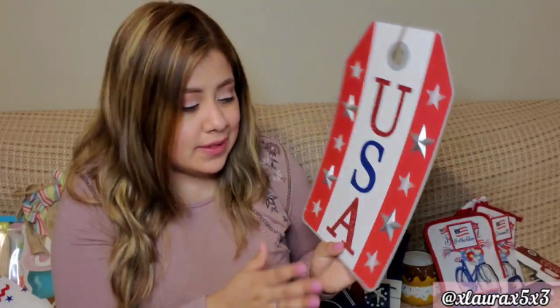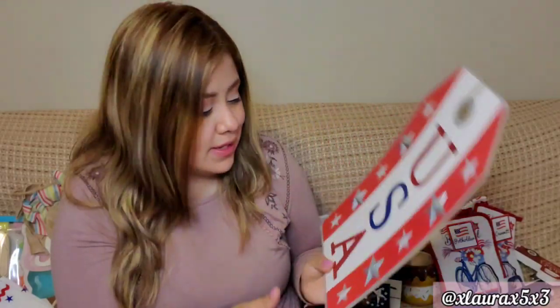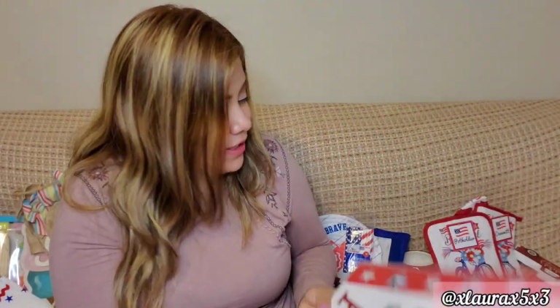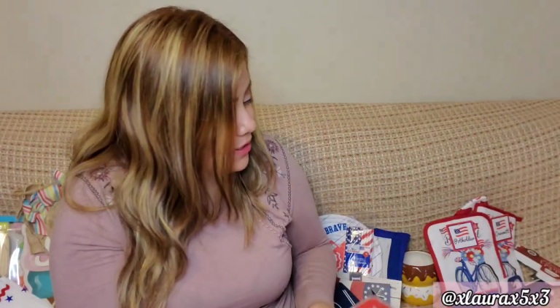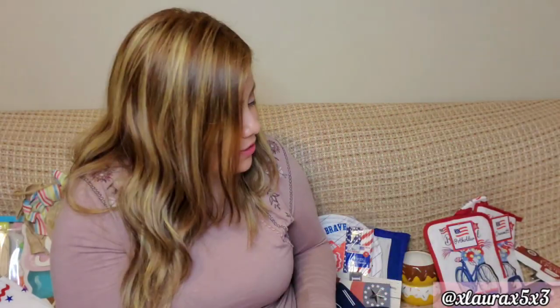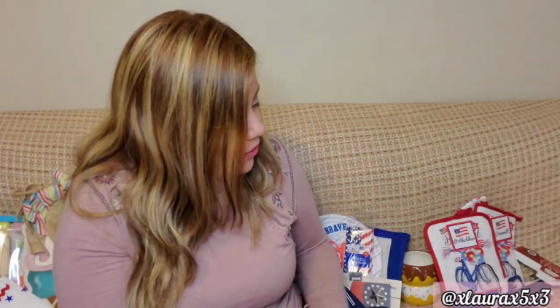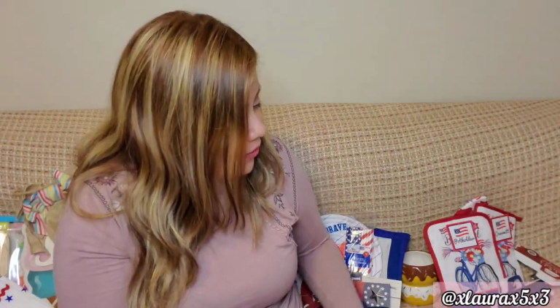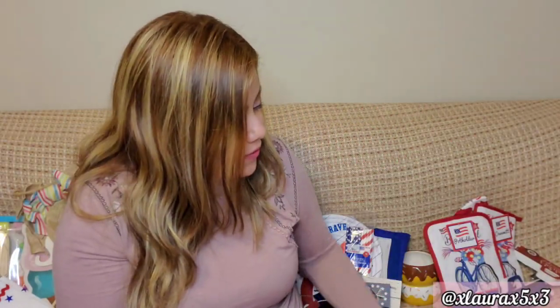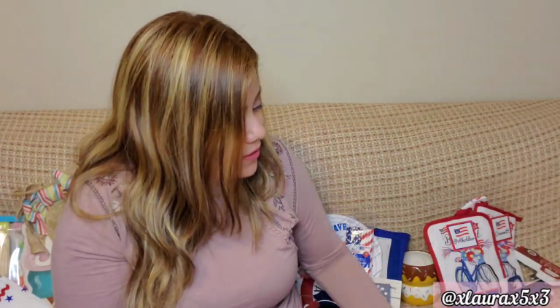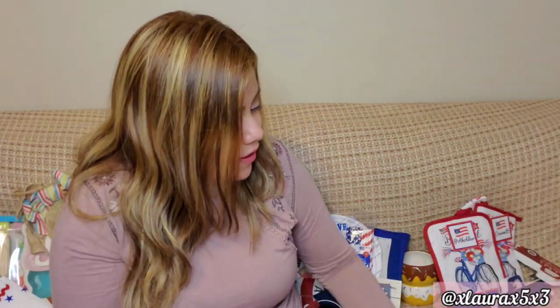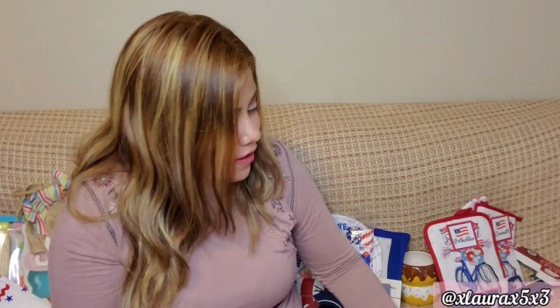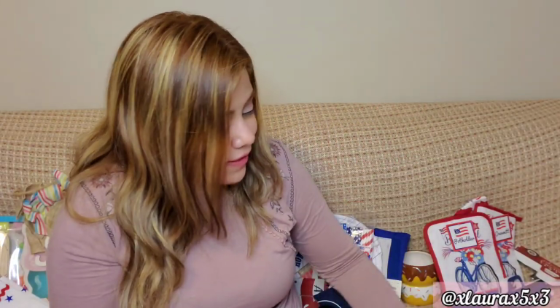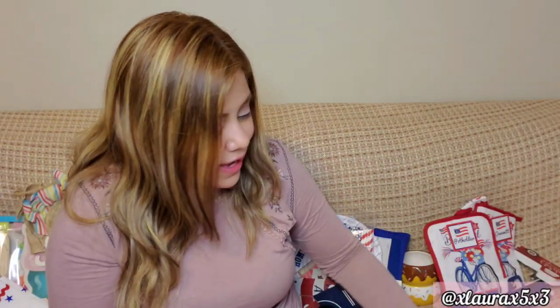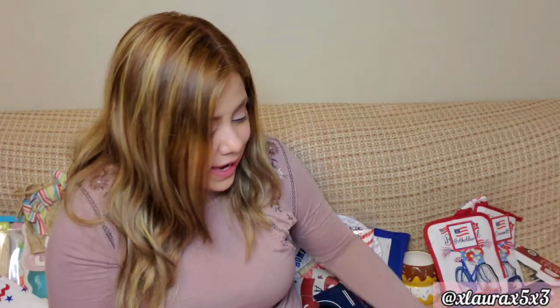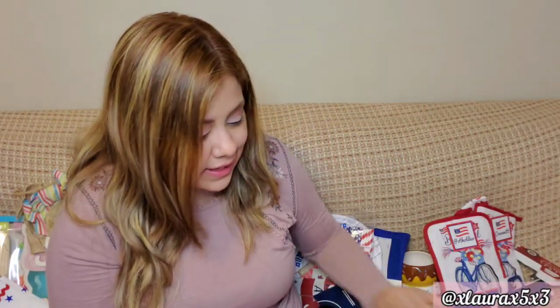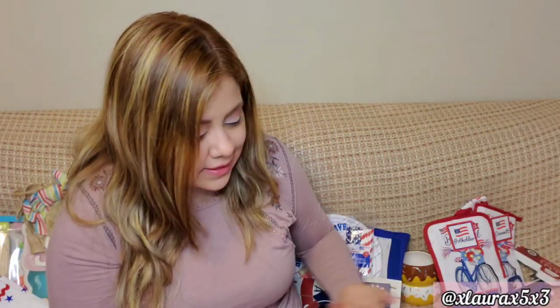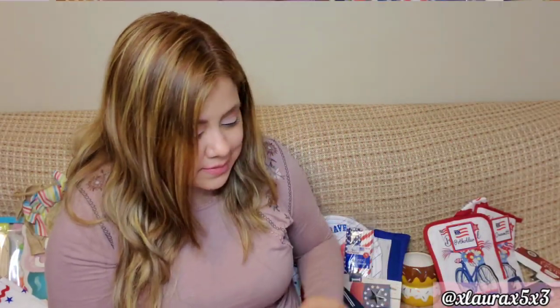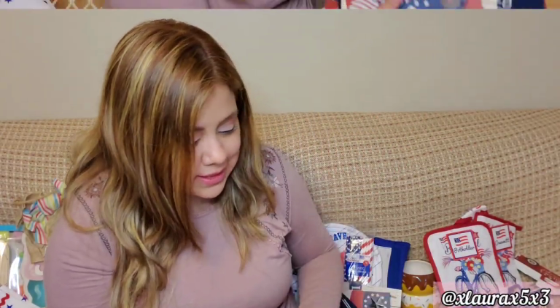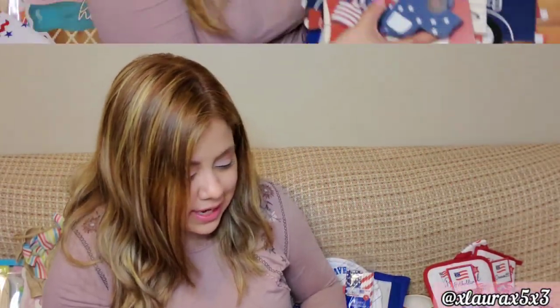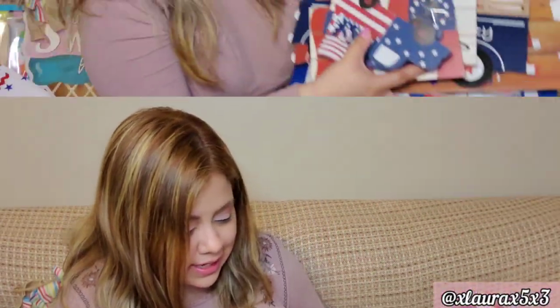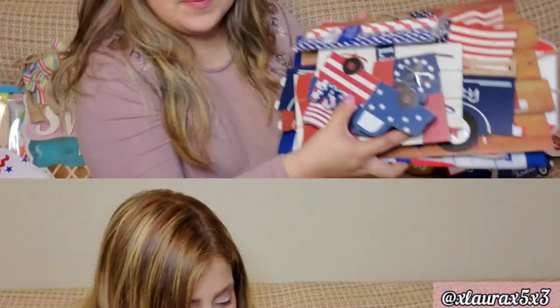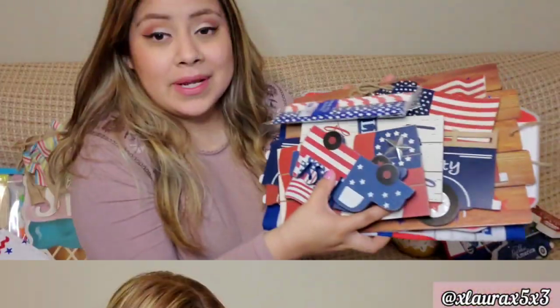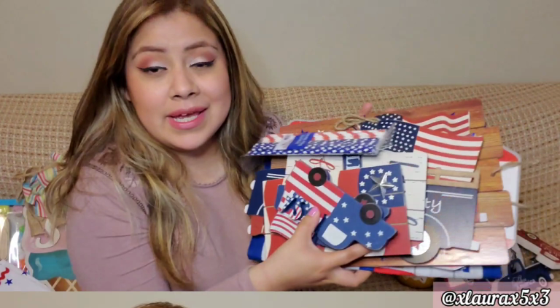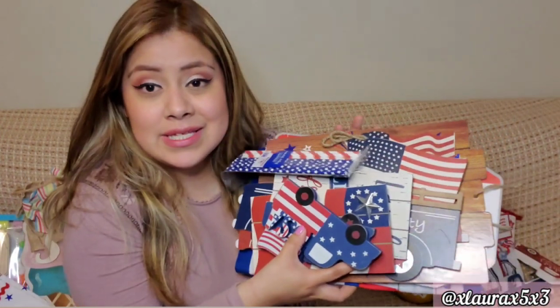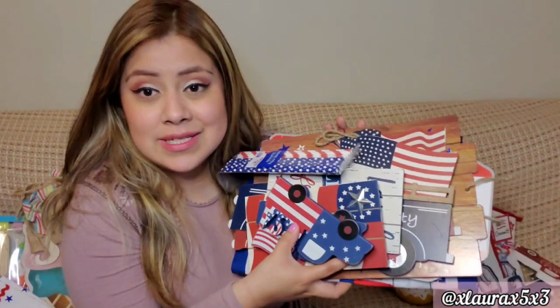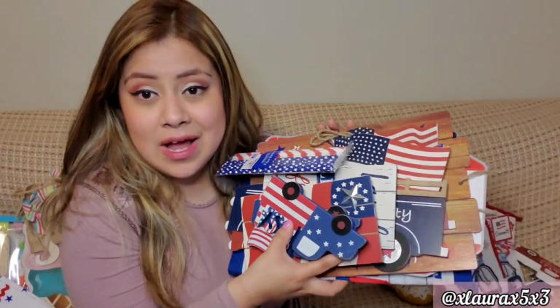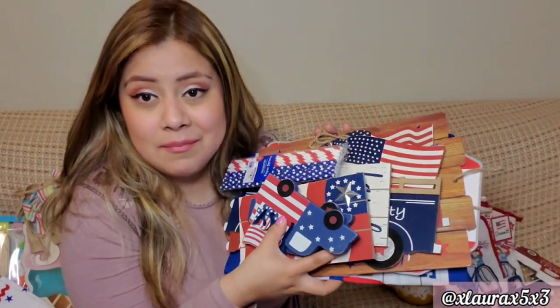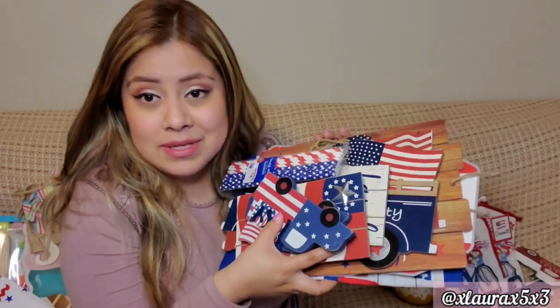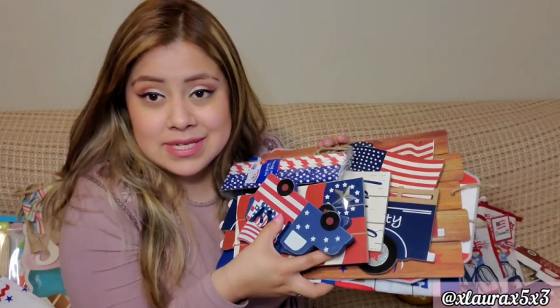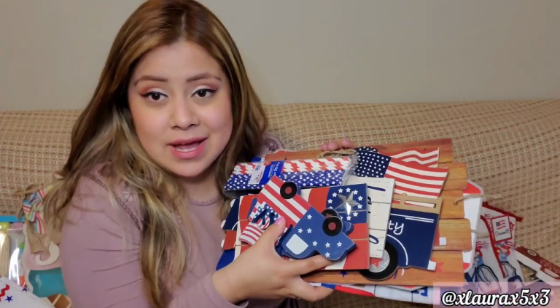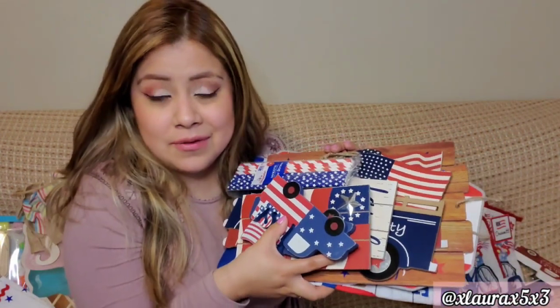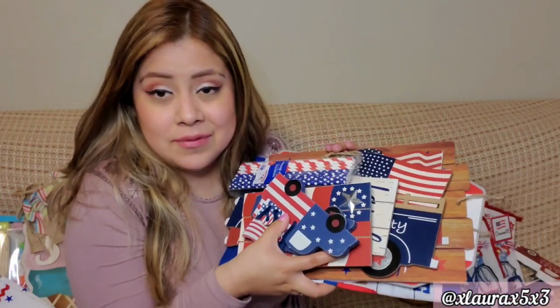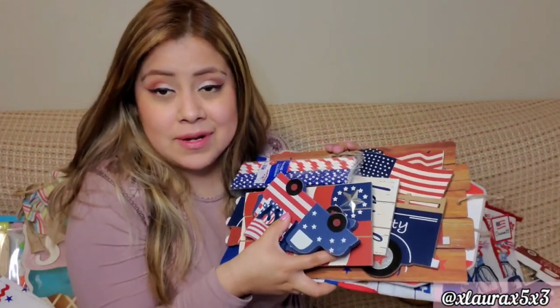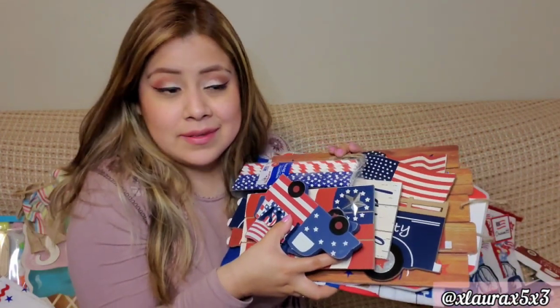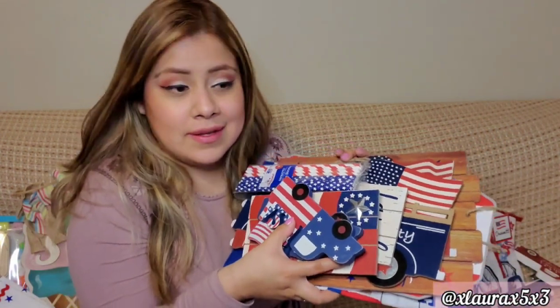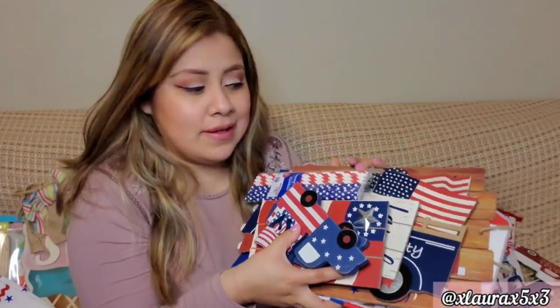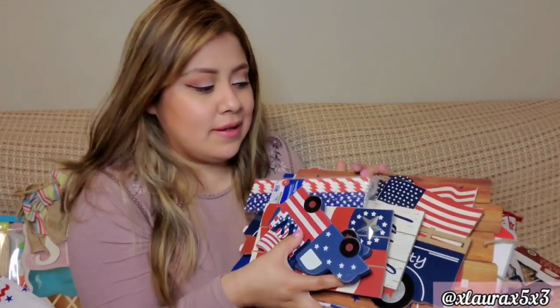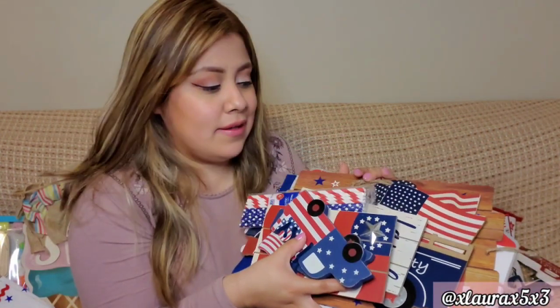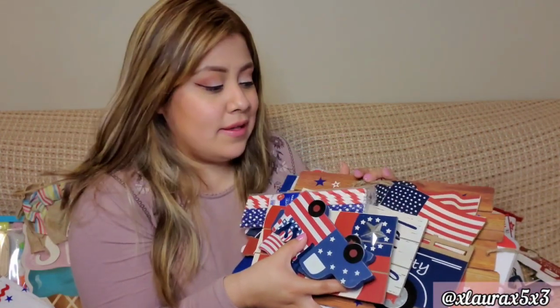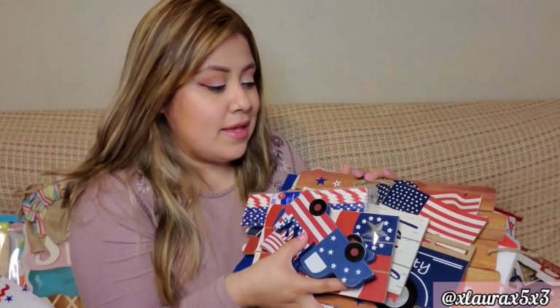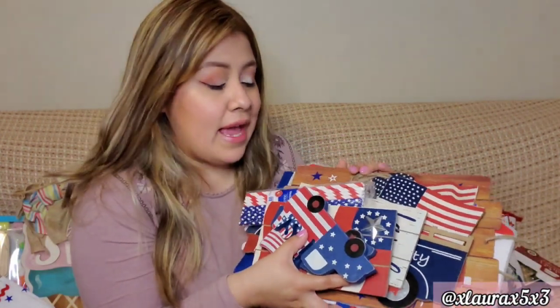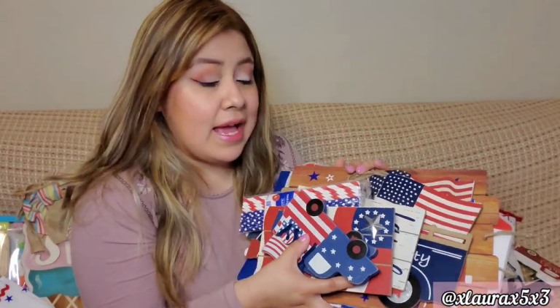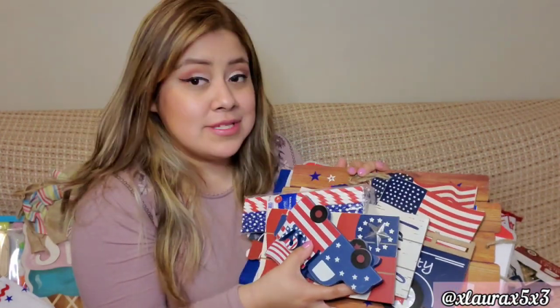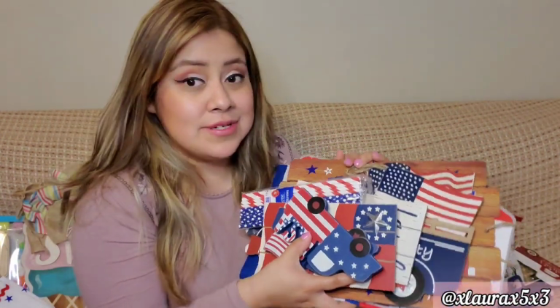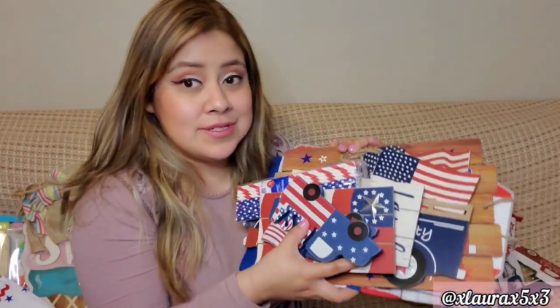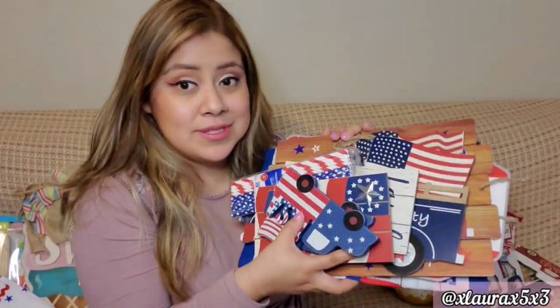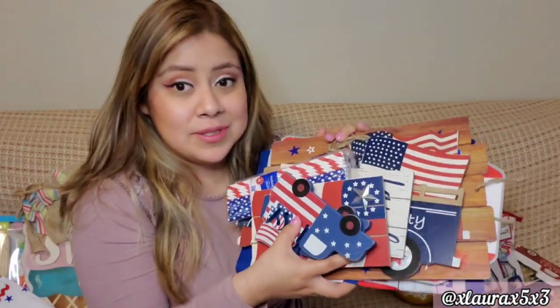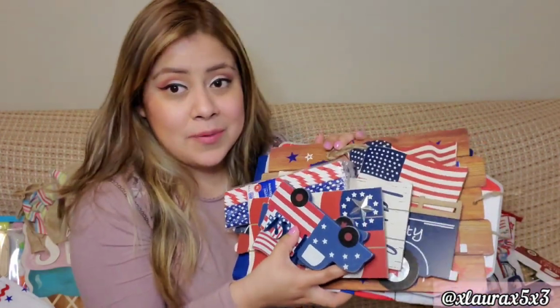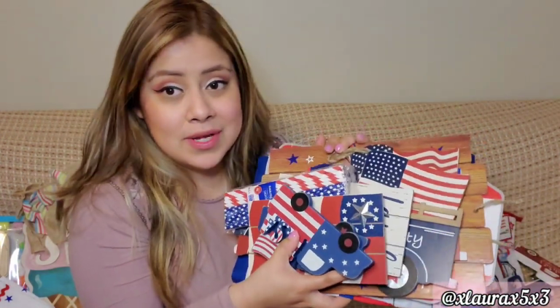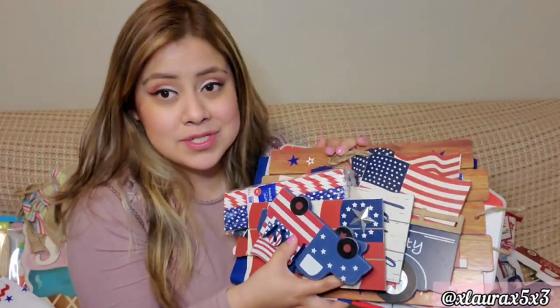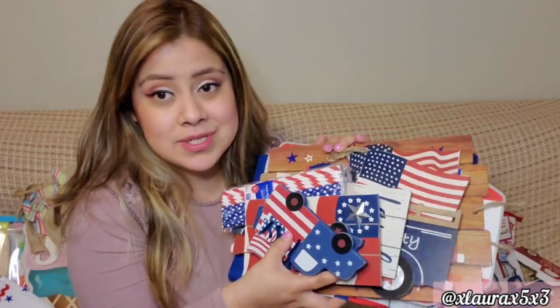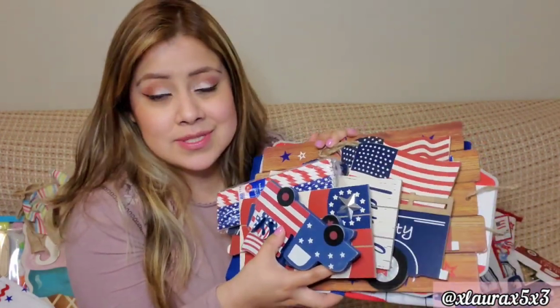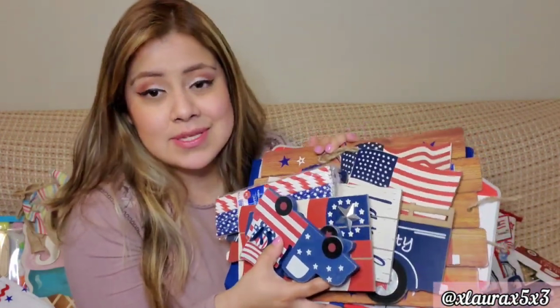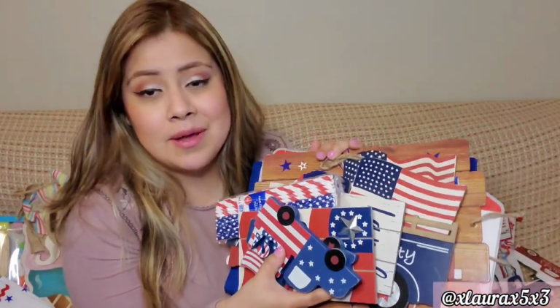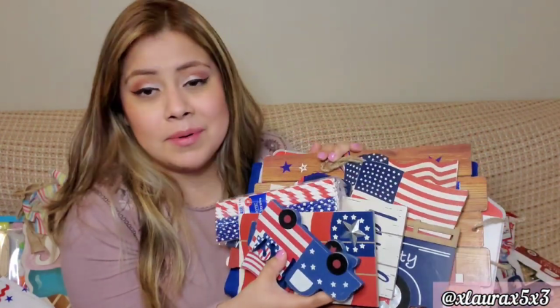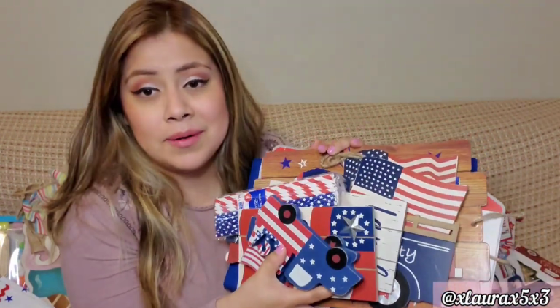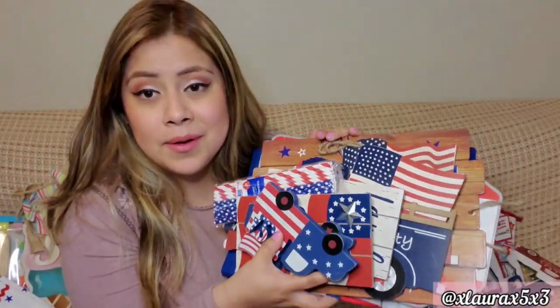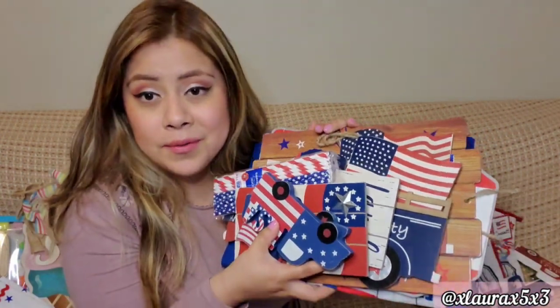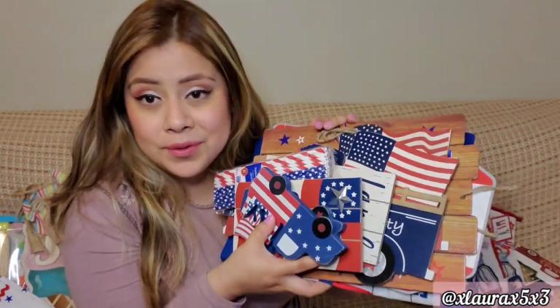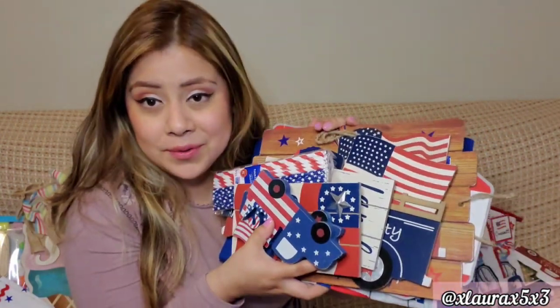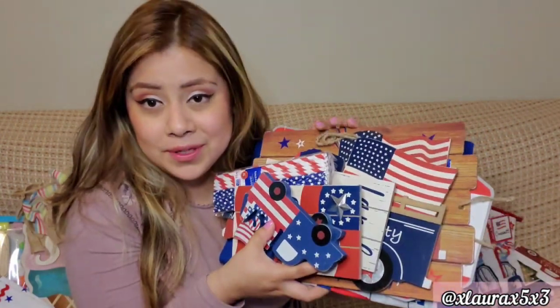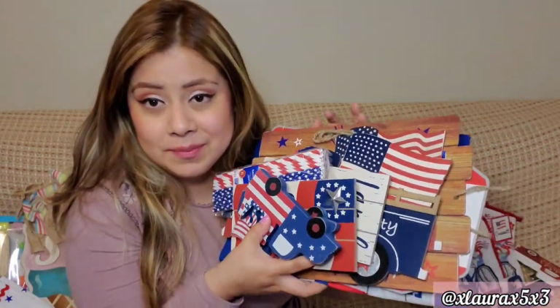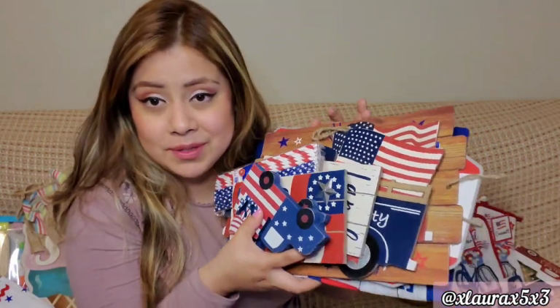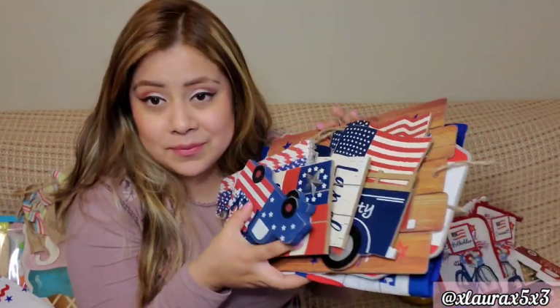Item ten is this one — Home of the Free Because of the Brave — from Dollar Tree. I know some people have a hard time finding this one. The last item is this tag sign that says USA. I think Dollar Tree had this one last year as well.